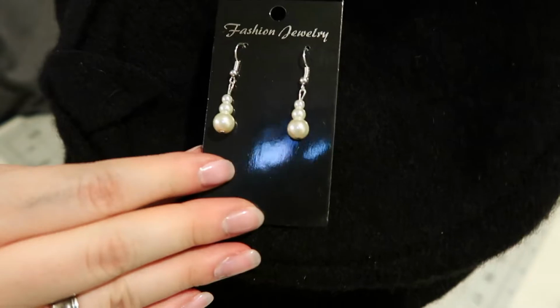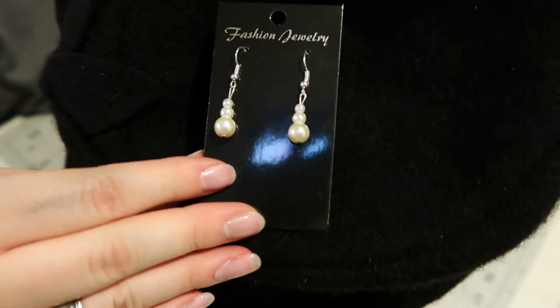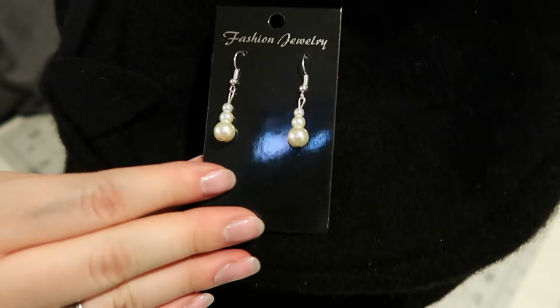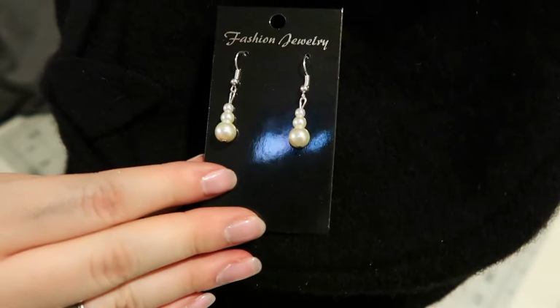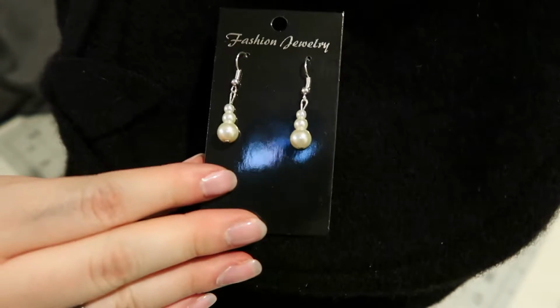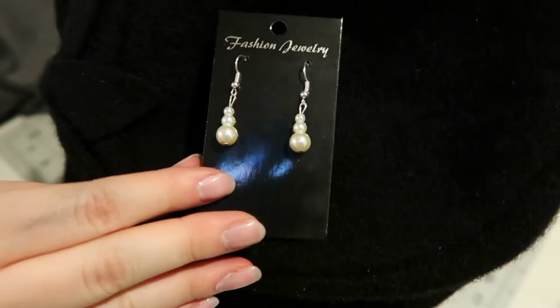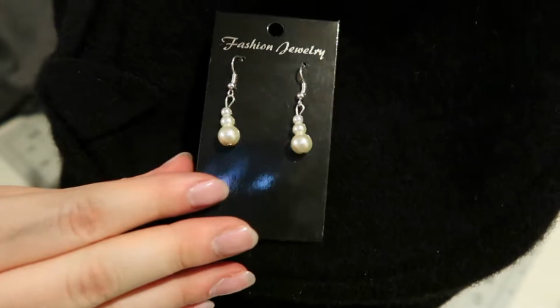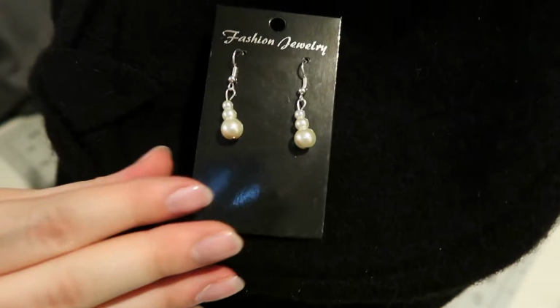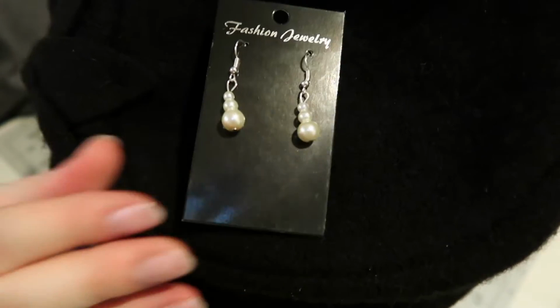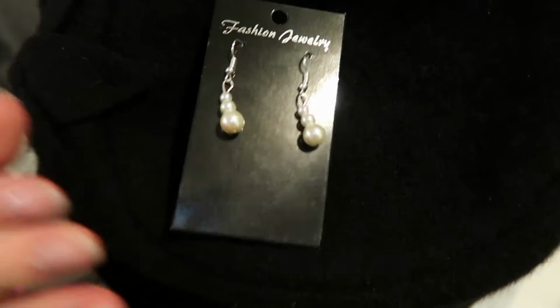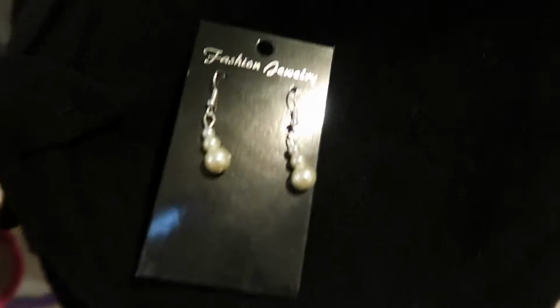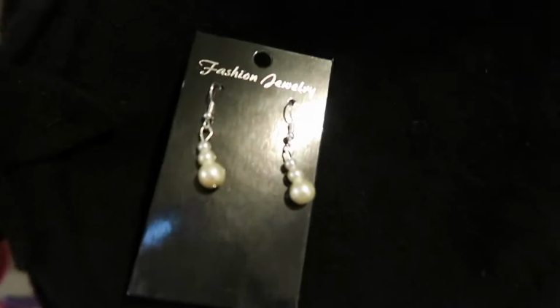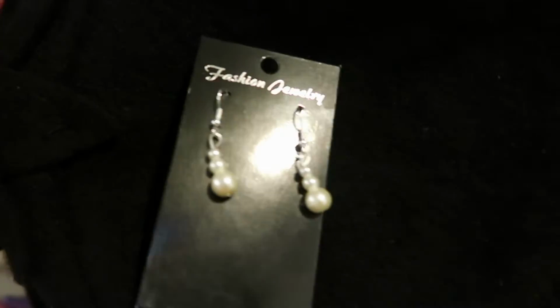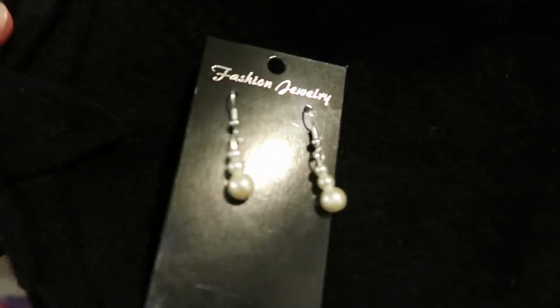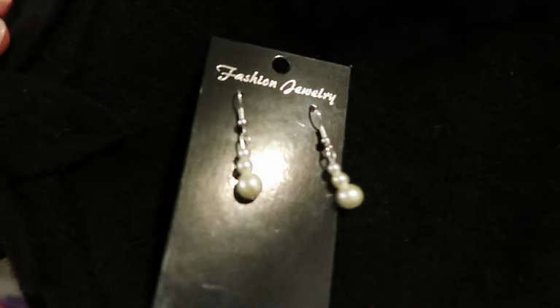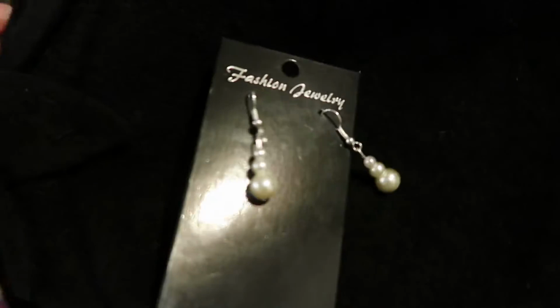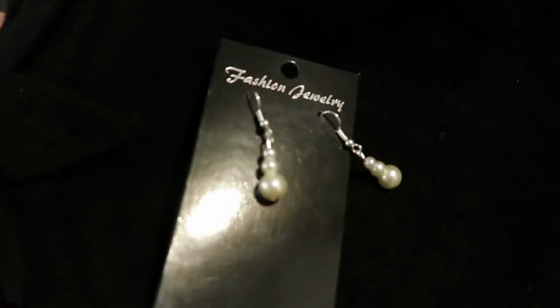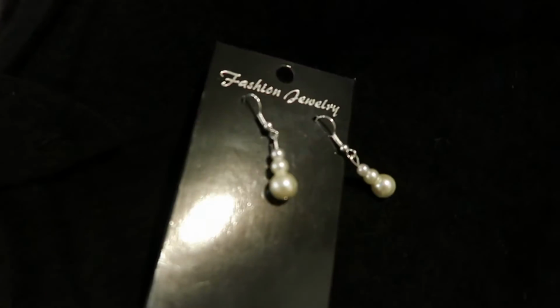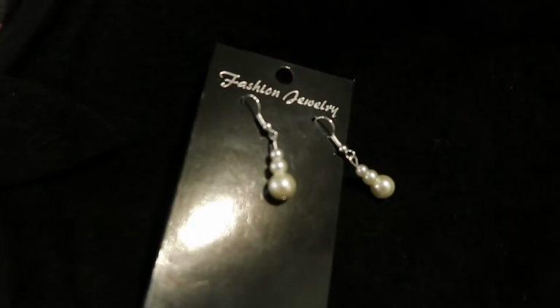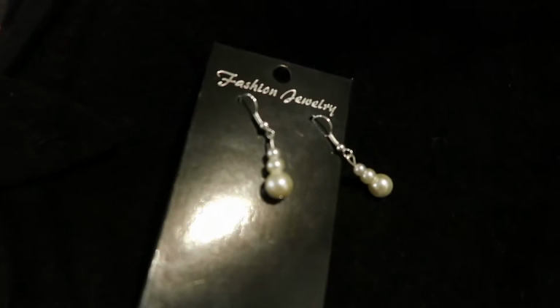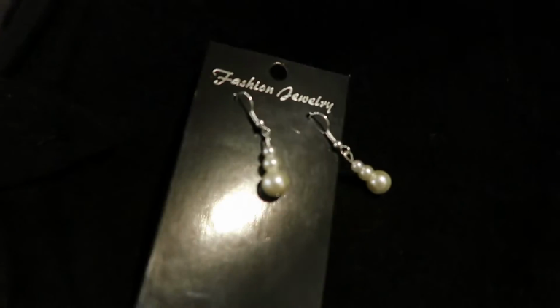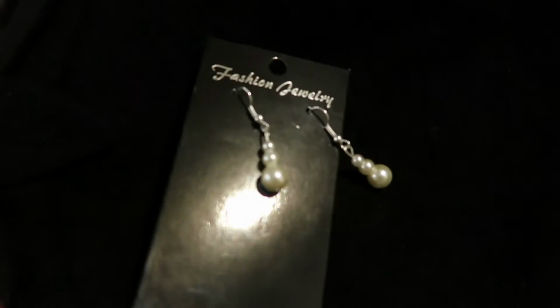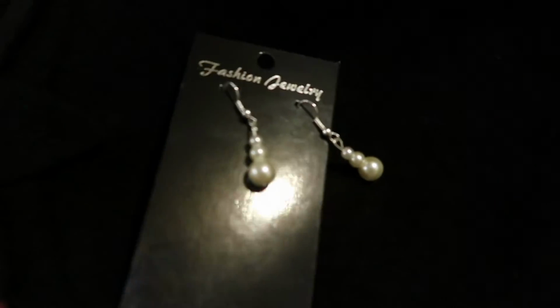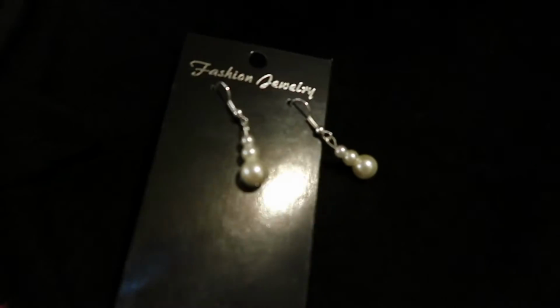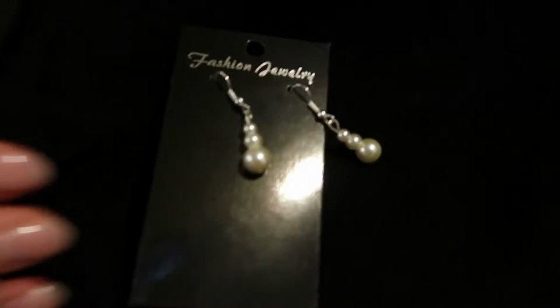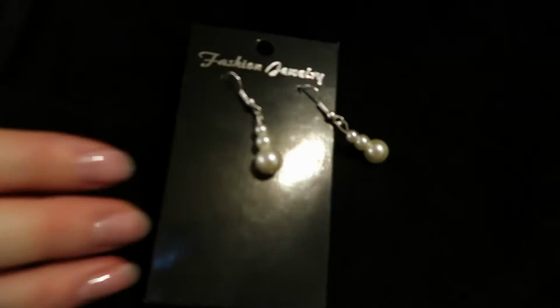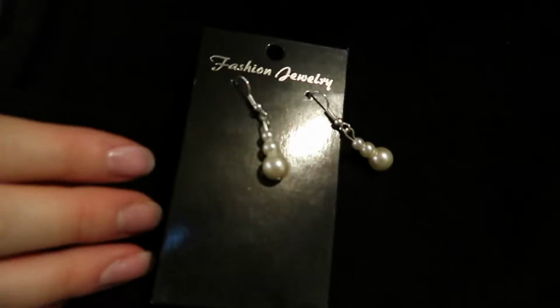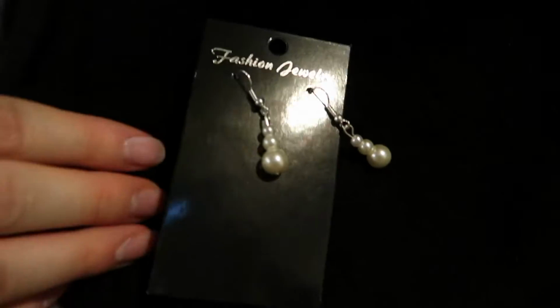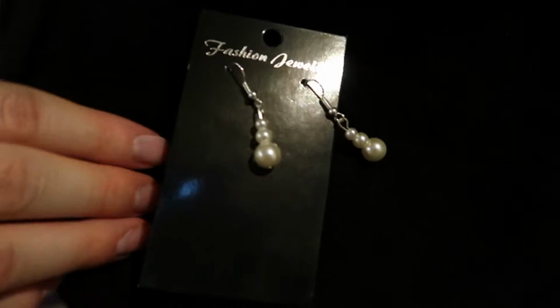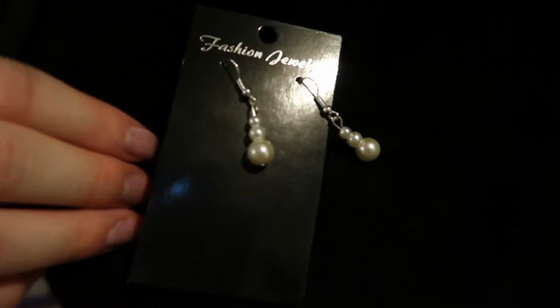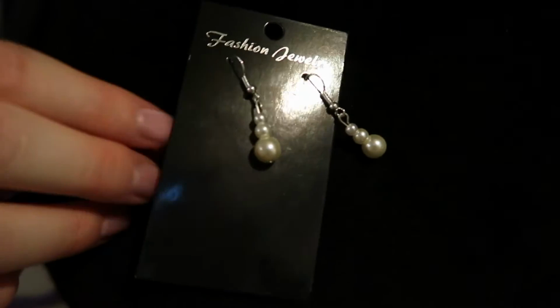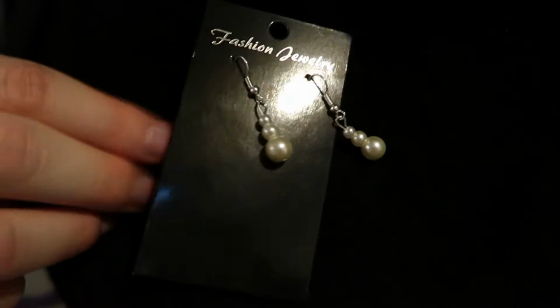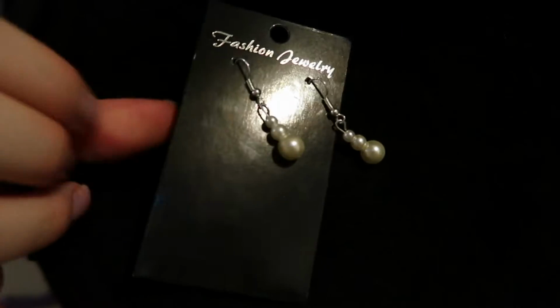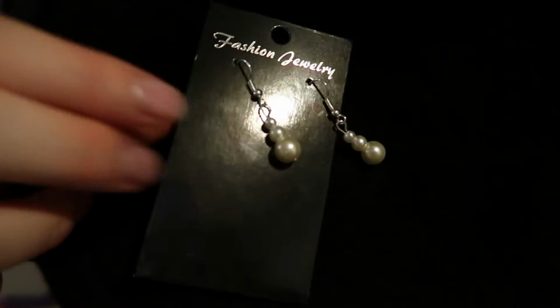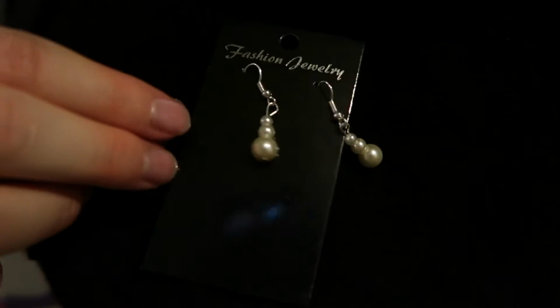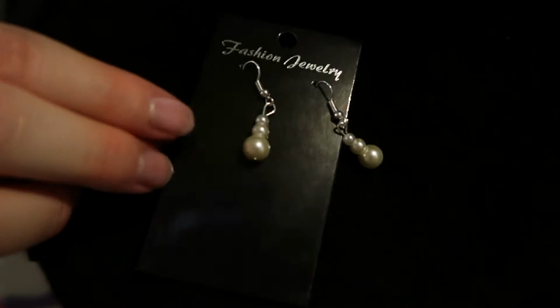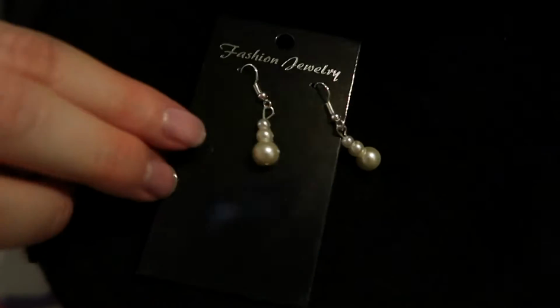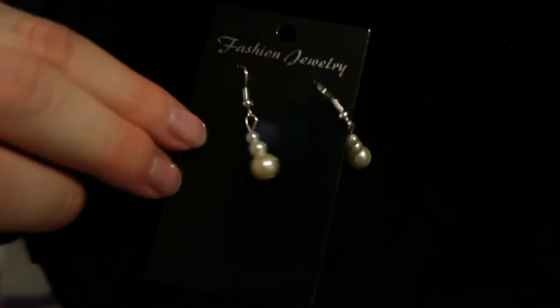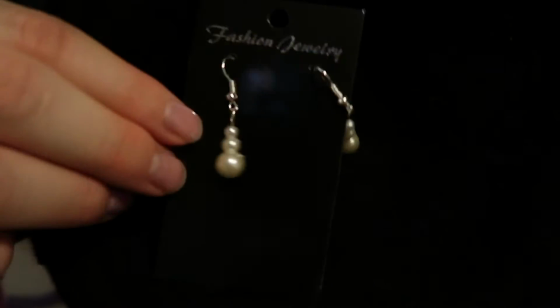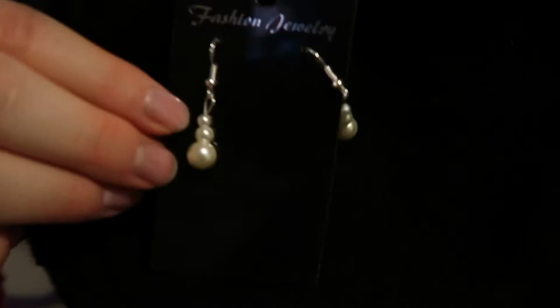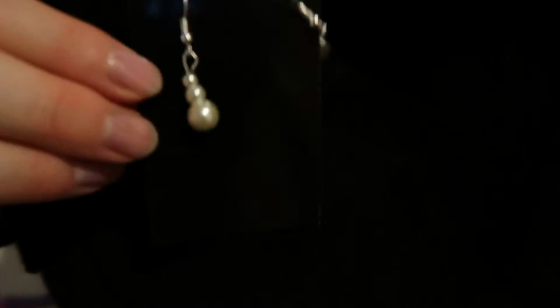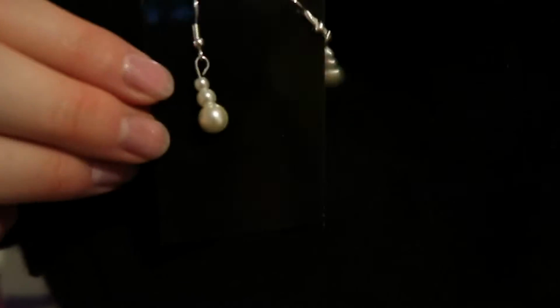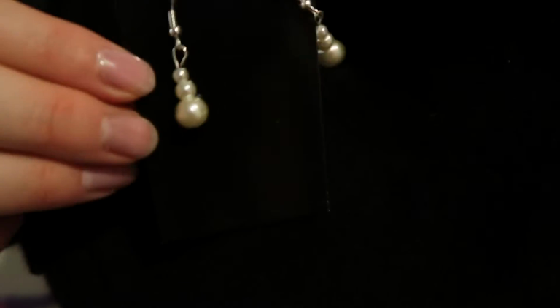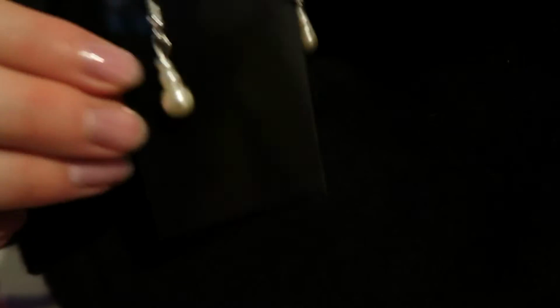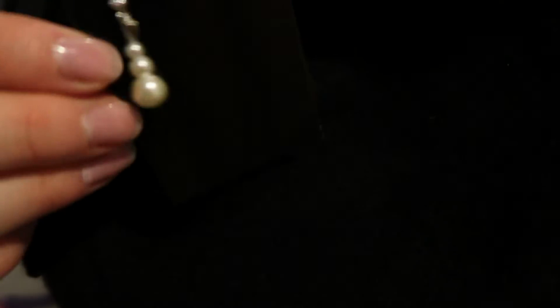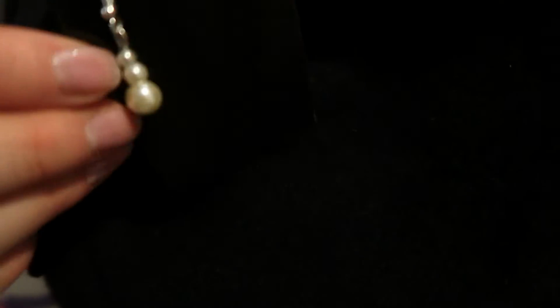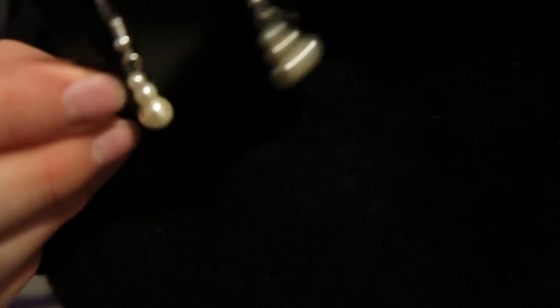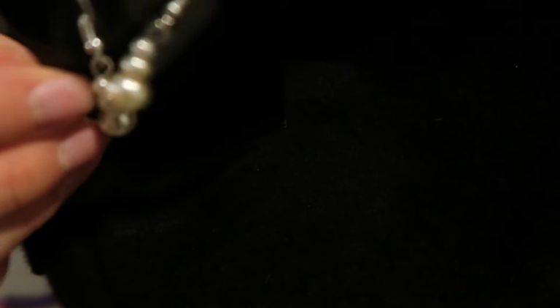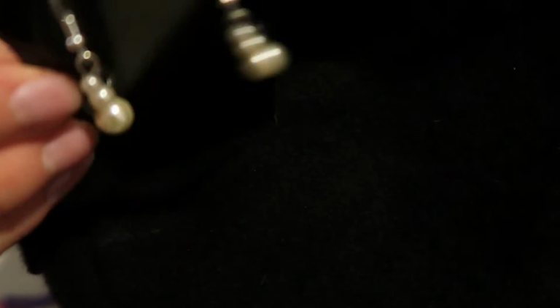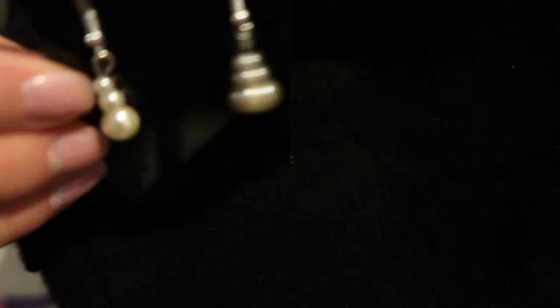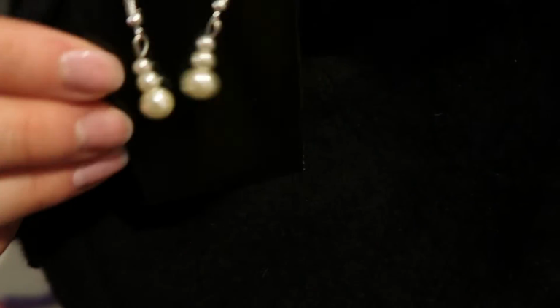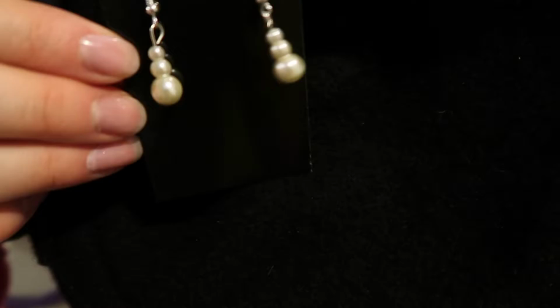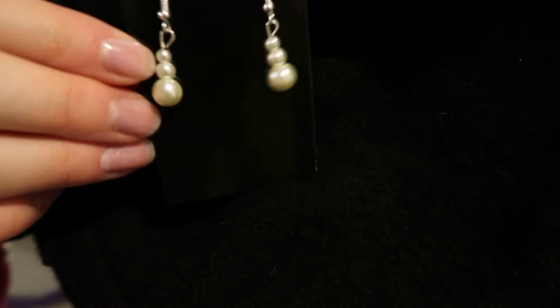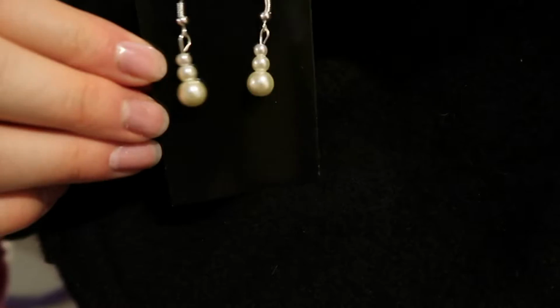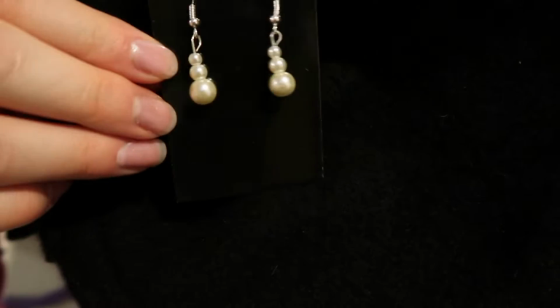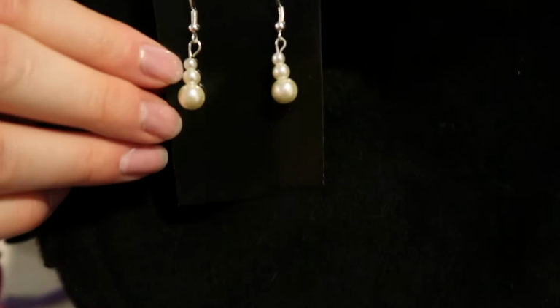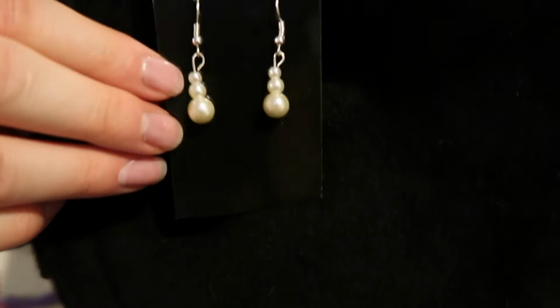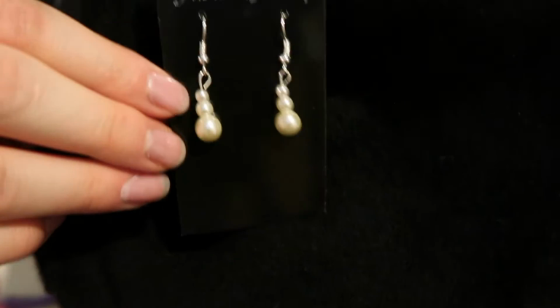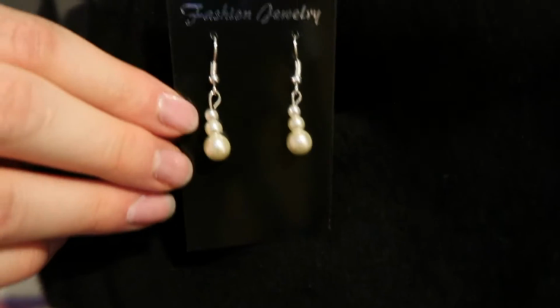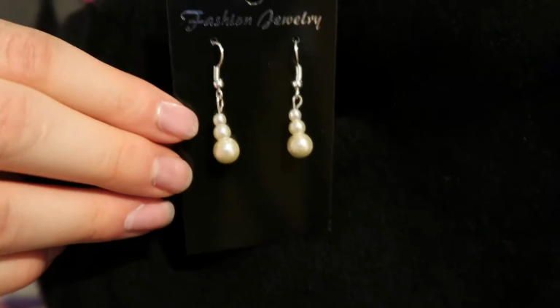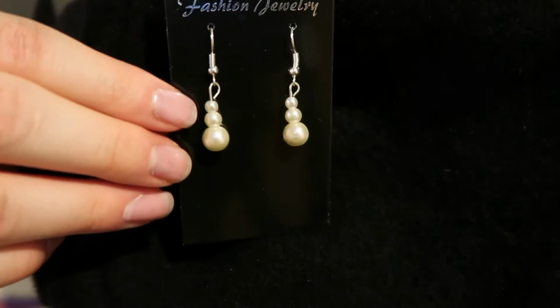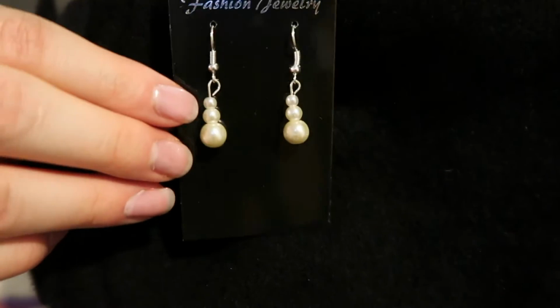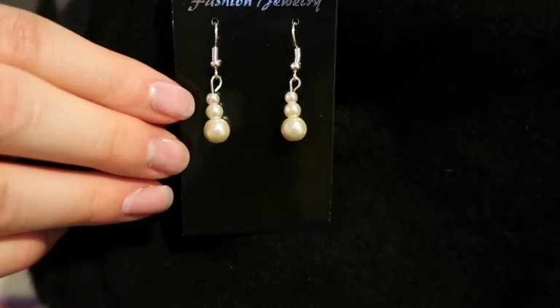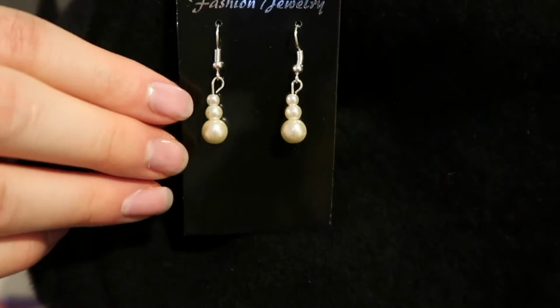Welcome to my workshop. Today I'm going to show you guys how to make these beautiful snowman silhouette earrings that are so gorgeous.